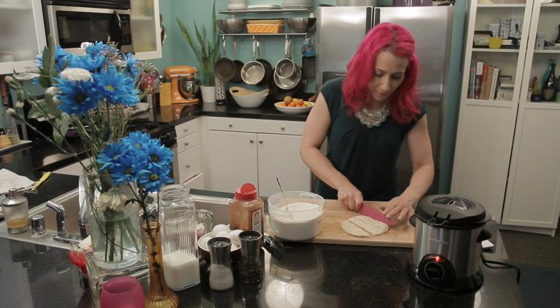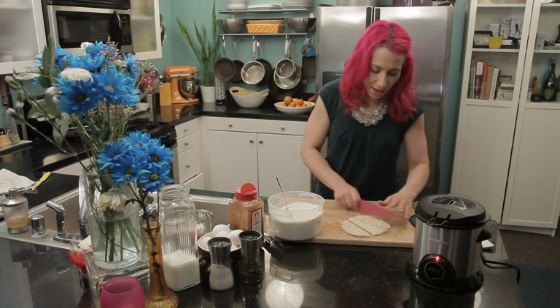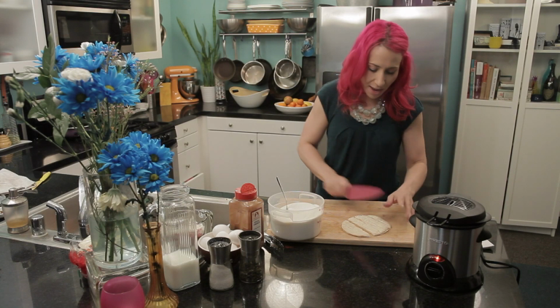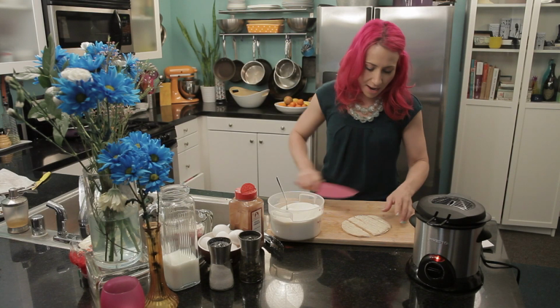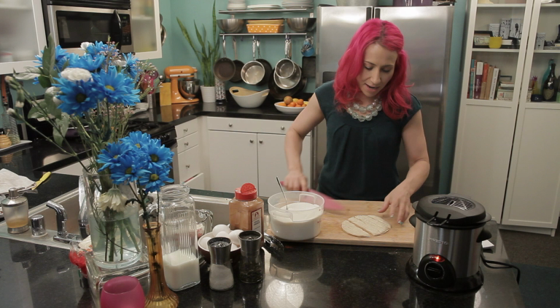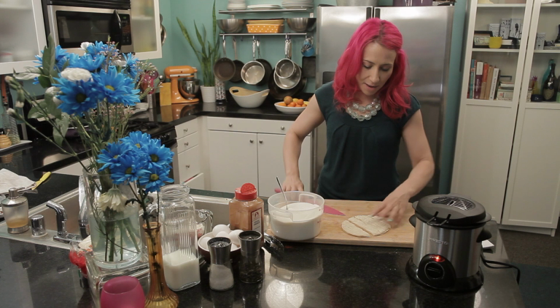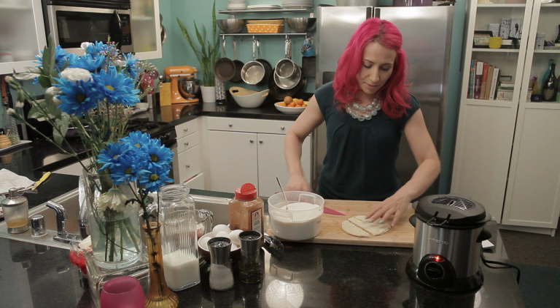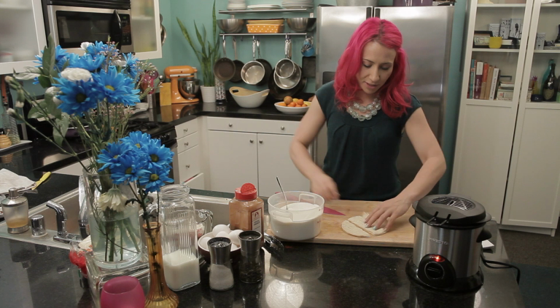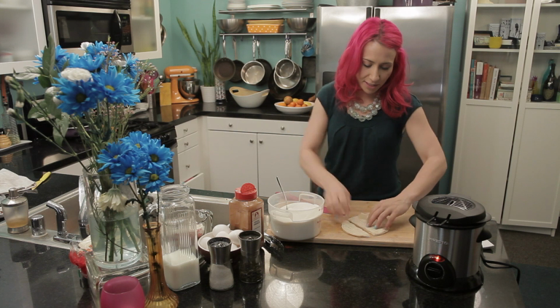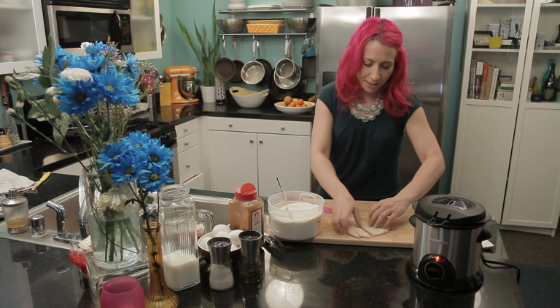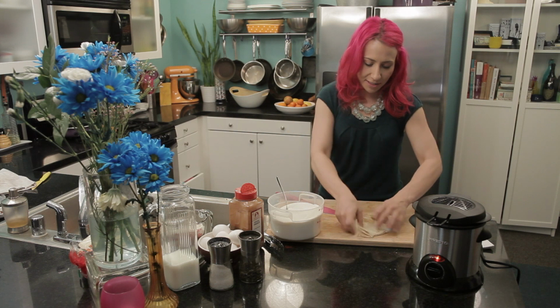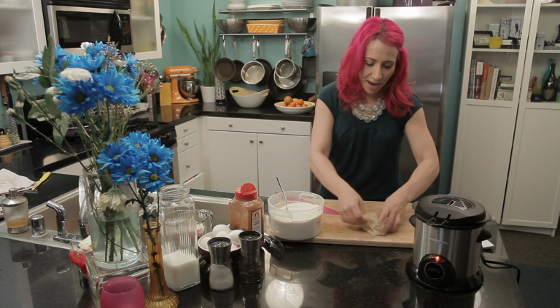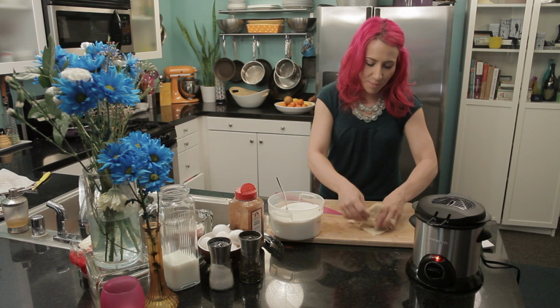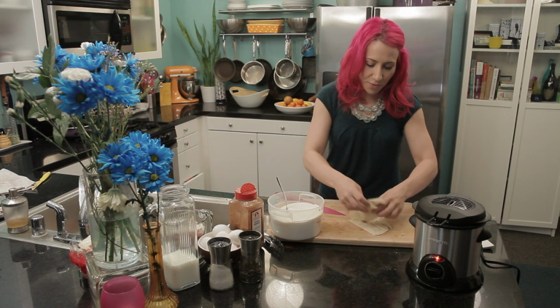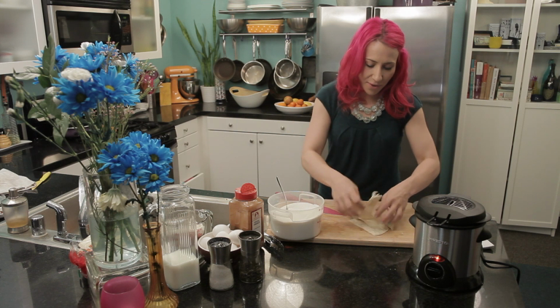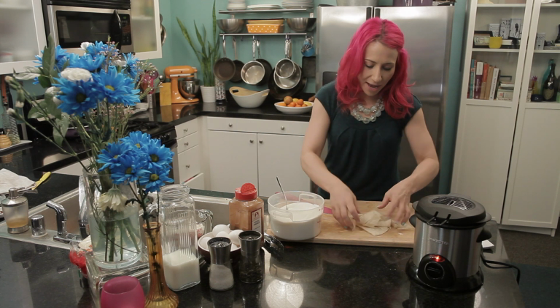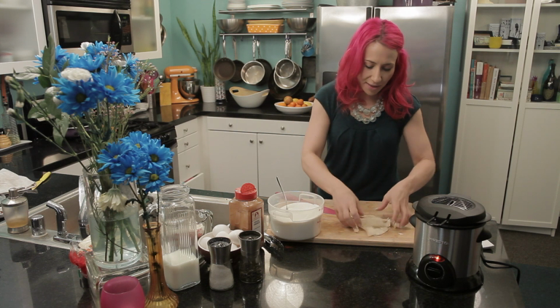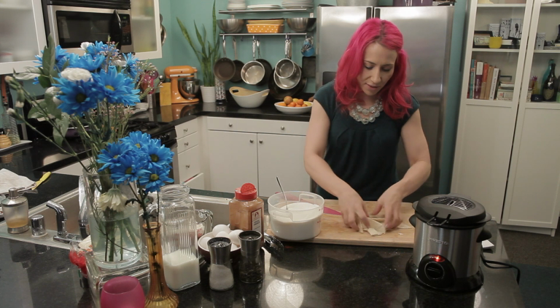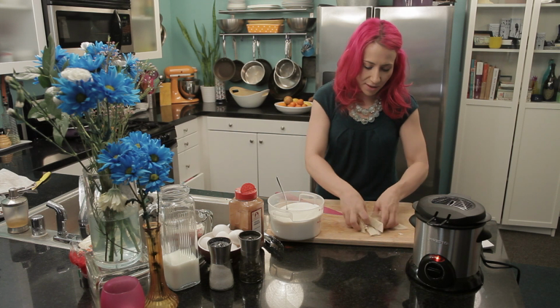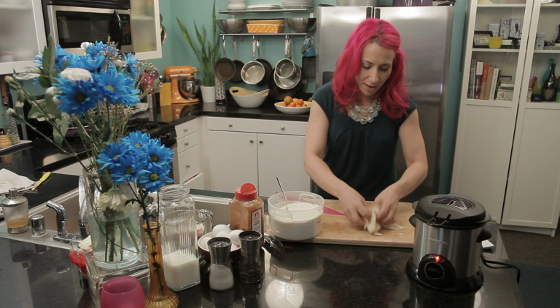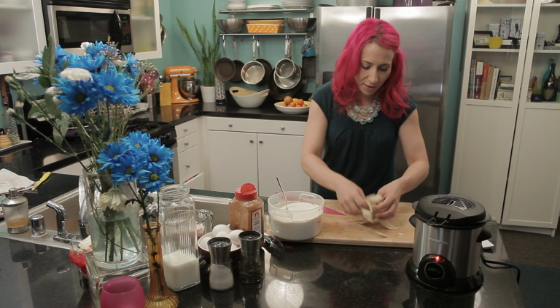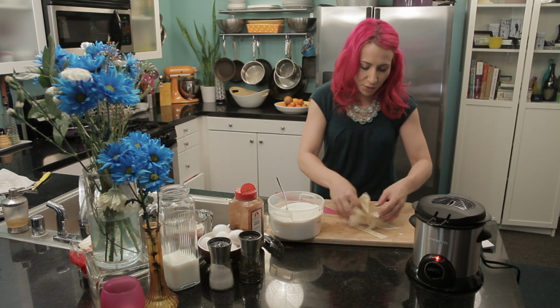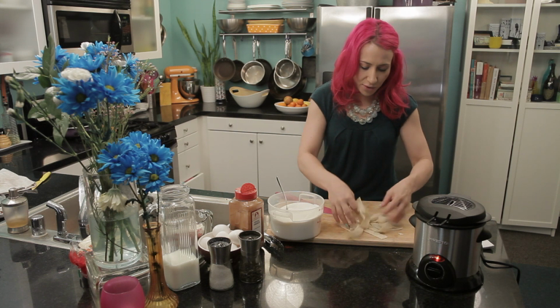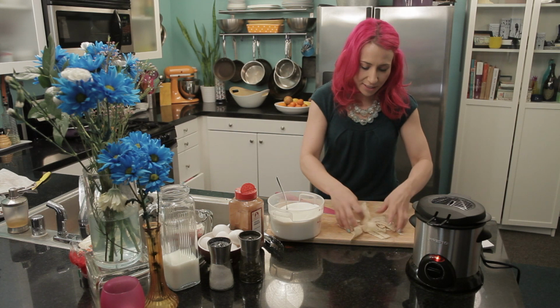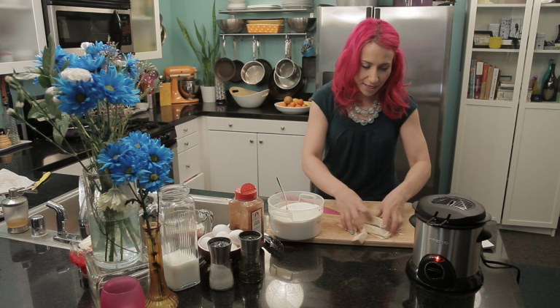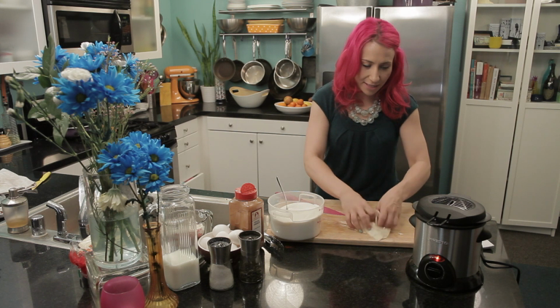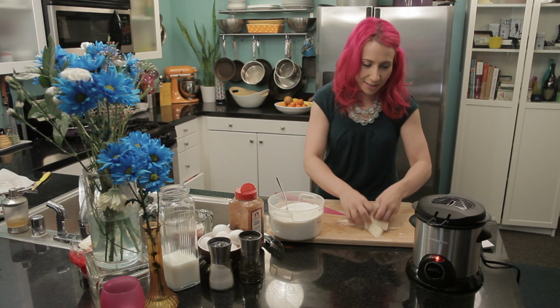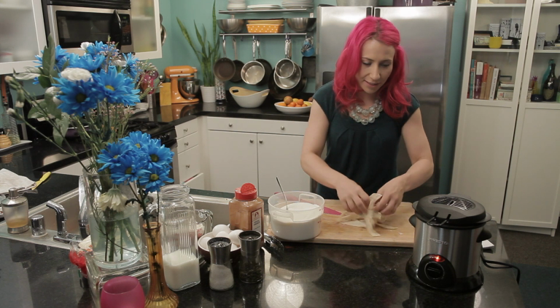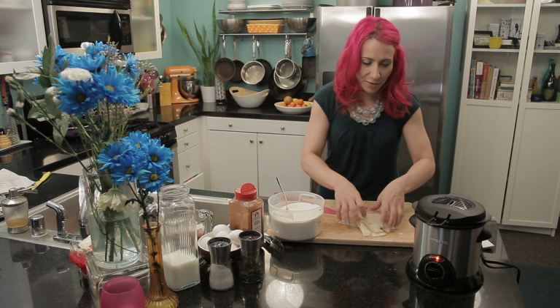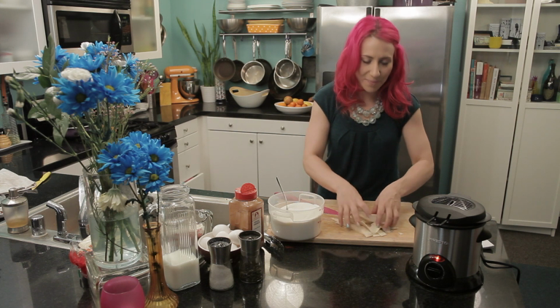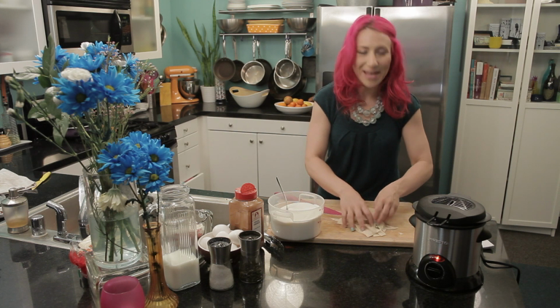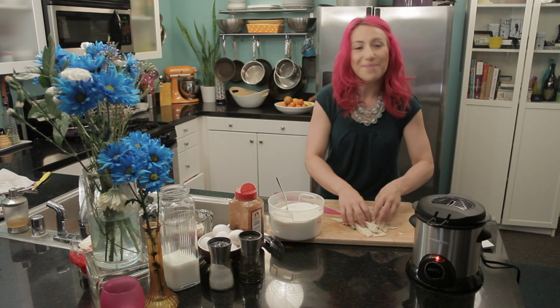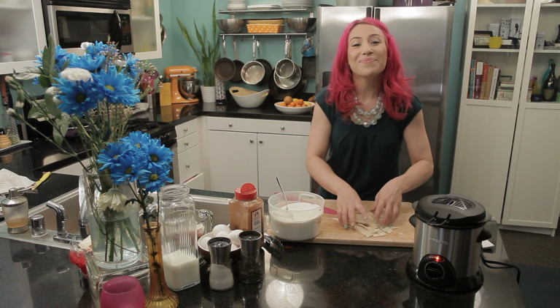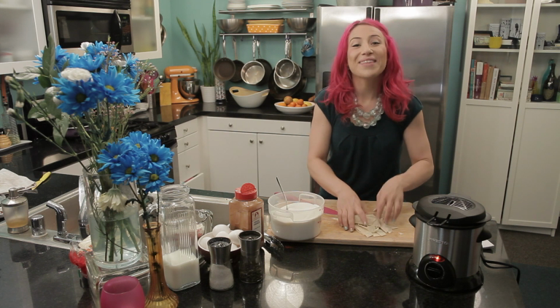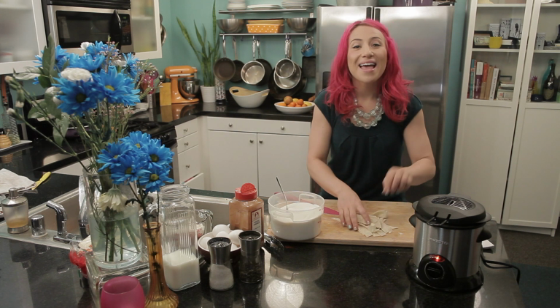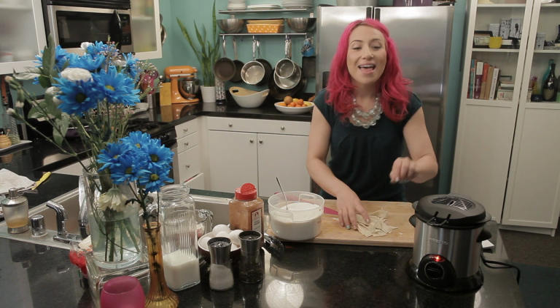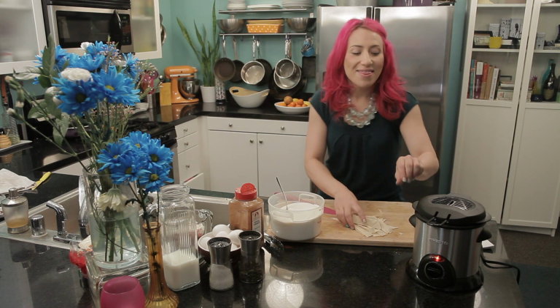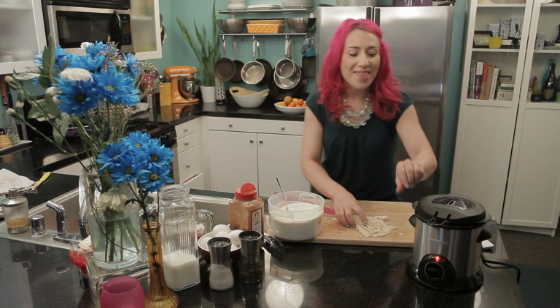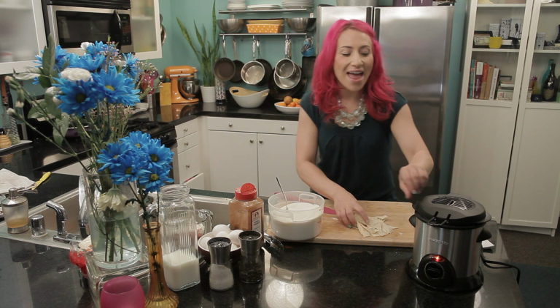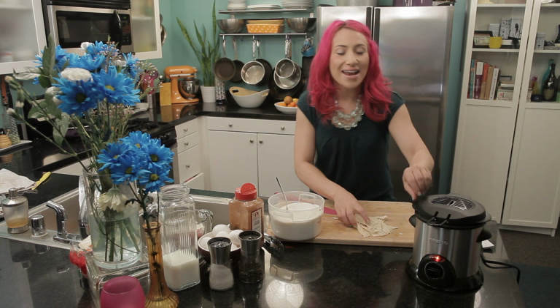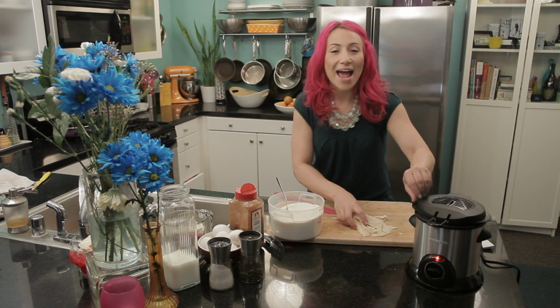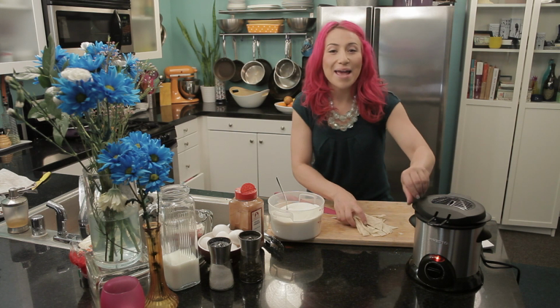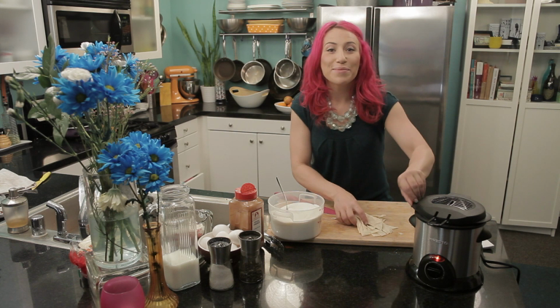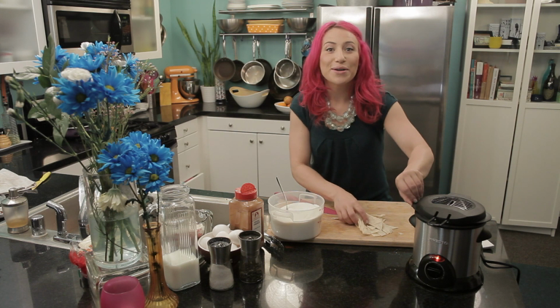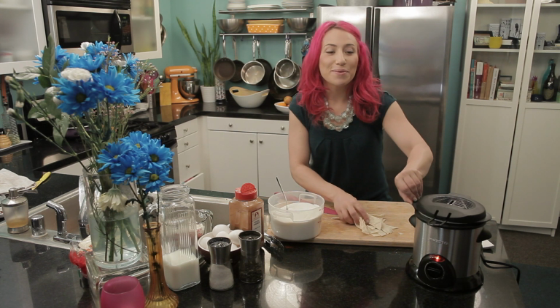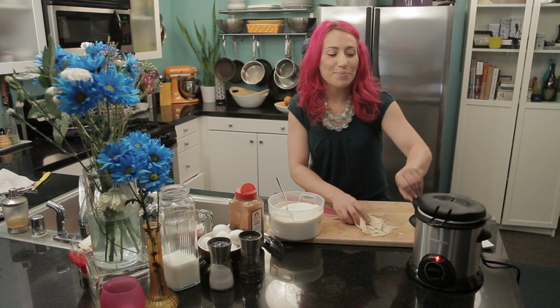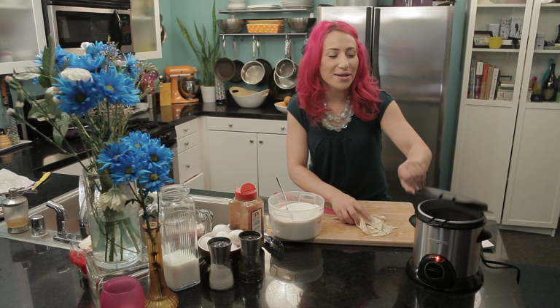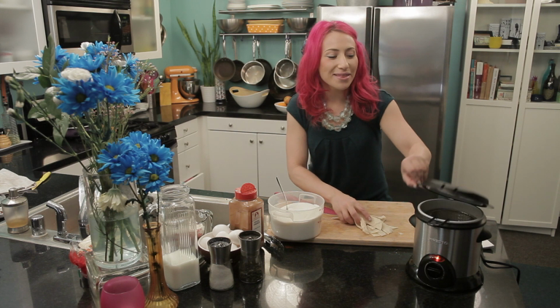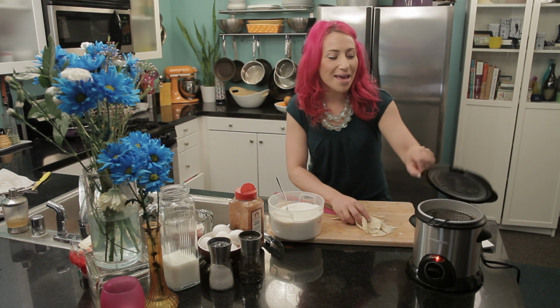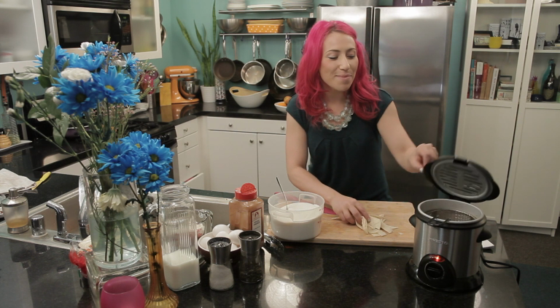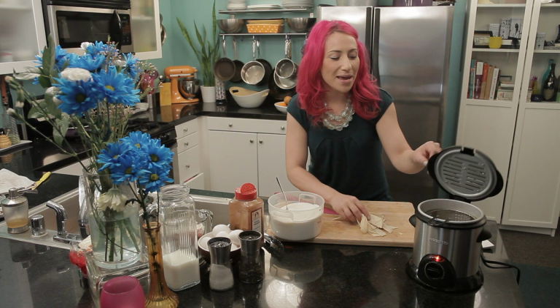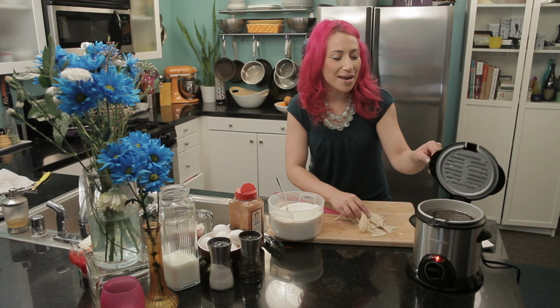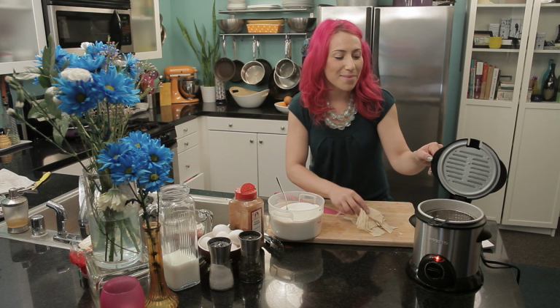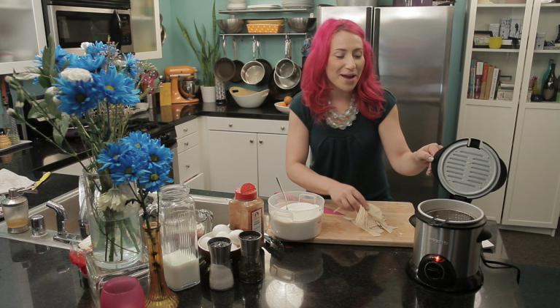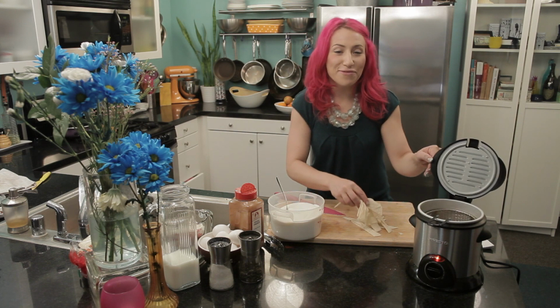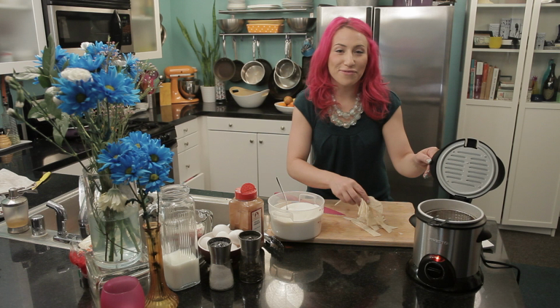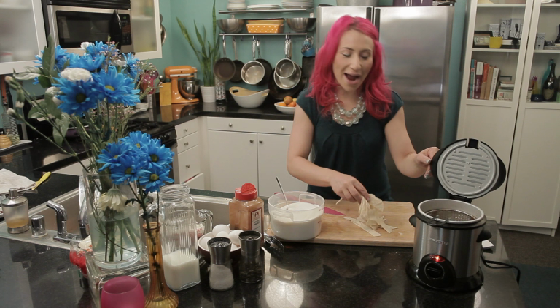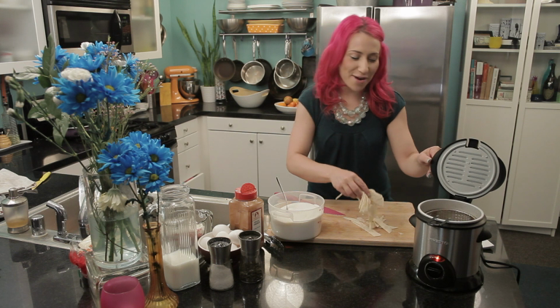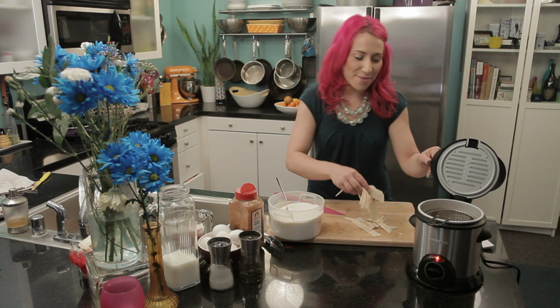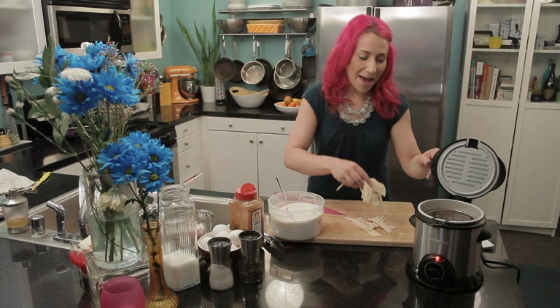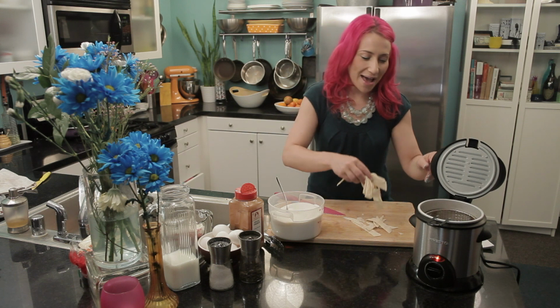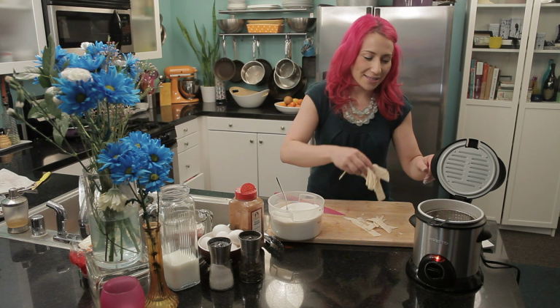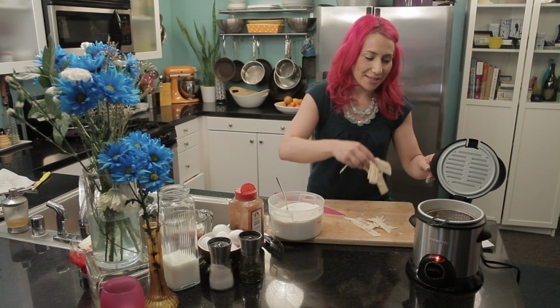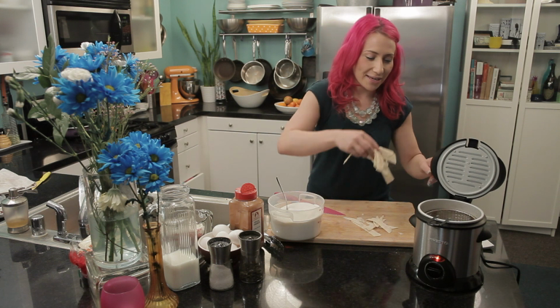Now I'm just going to separate the tortillas a little bit, then I am going to put them in my fryer basket.